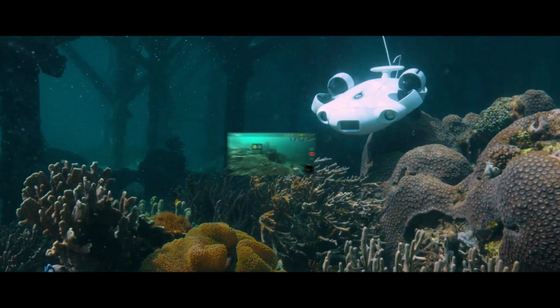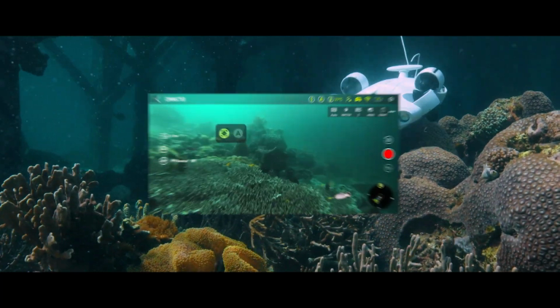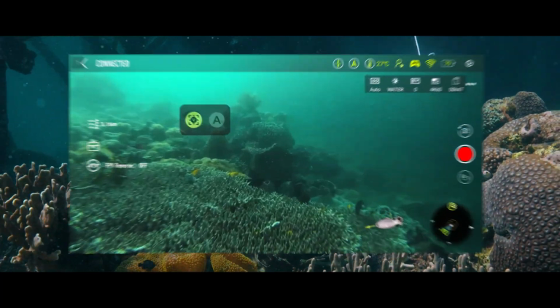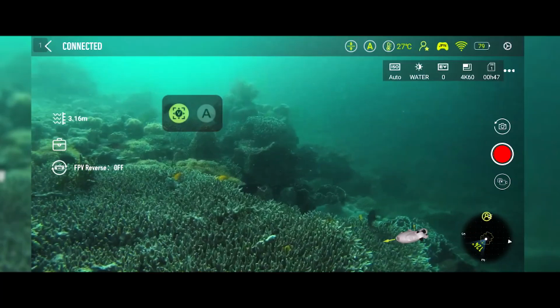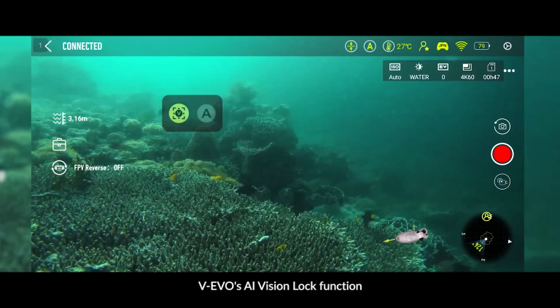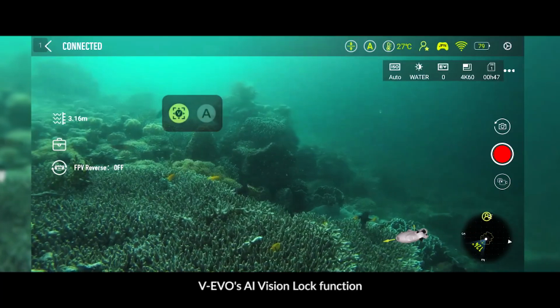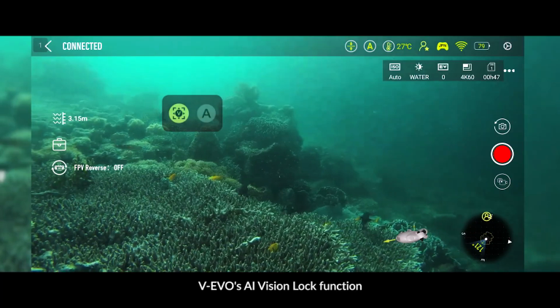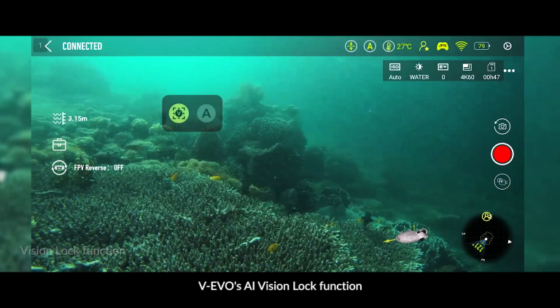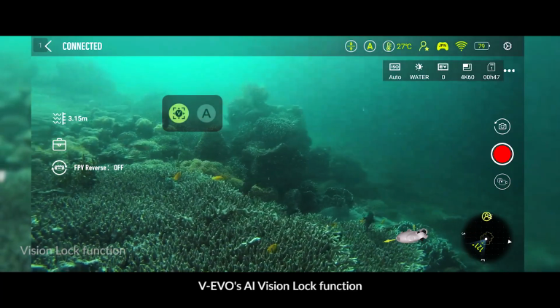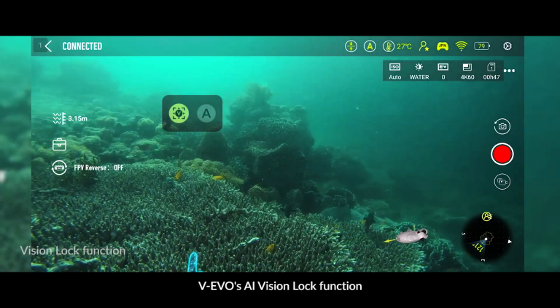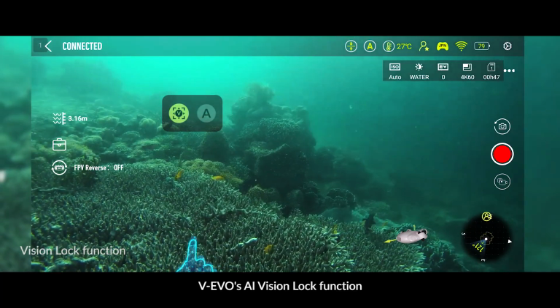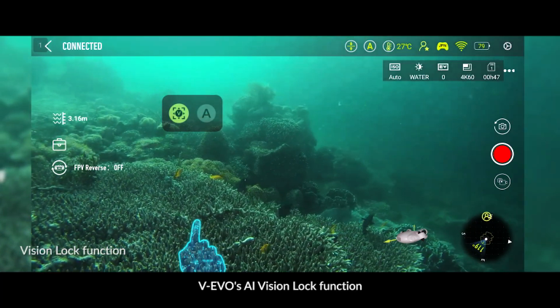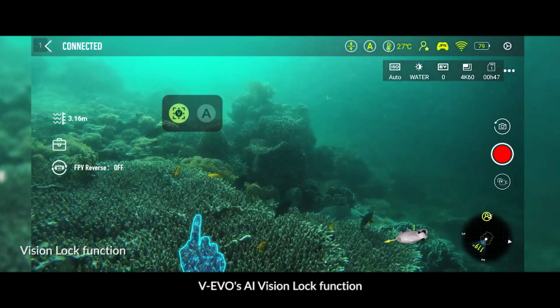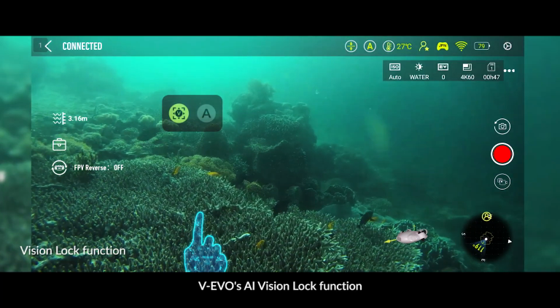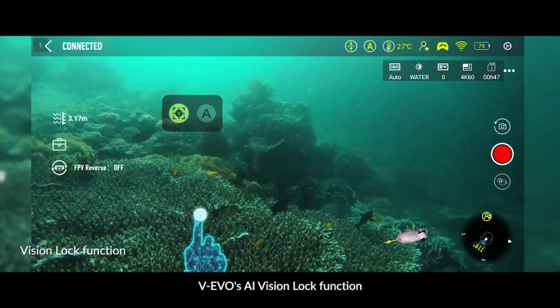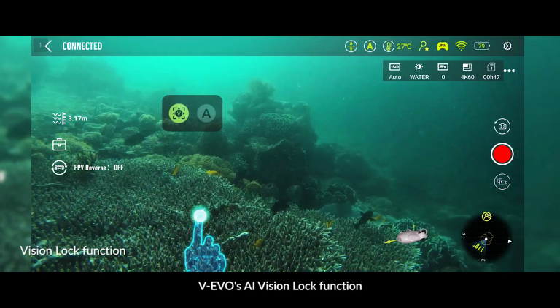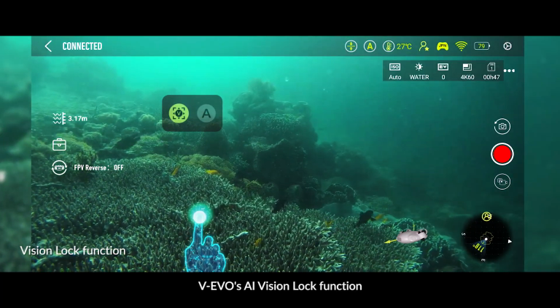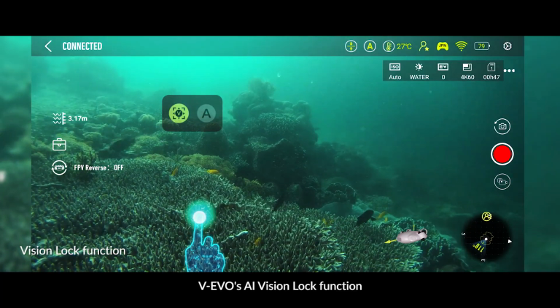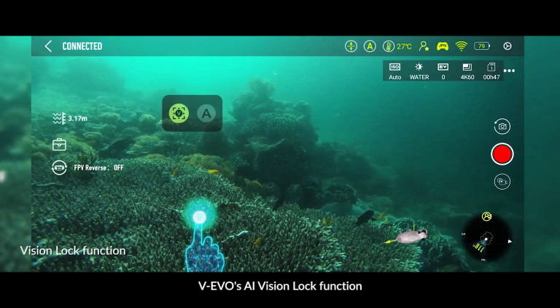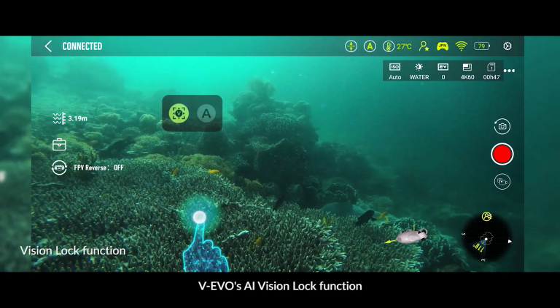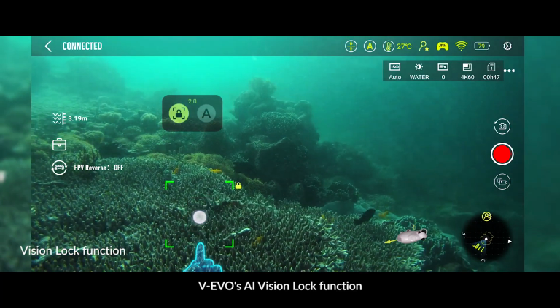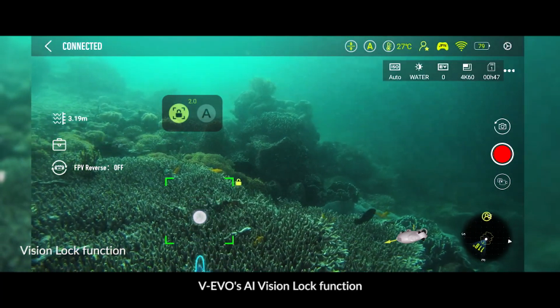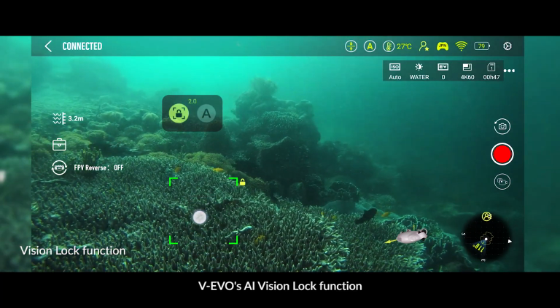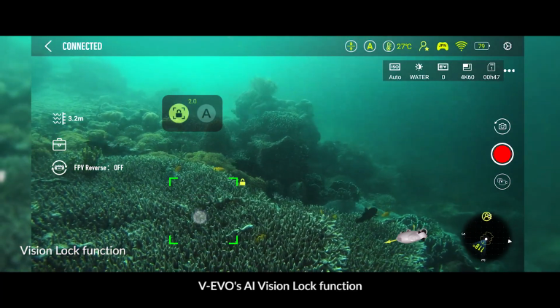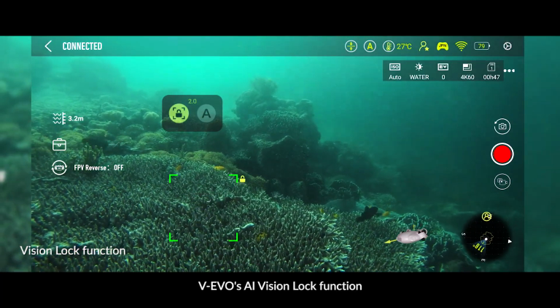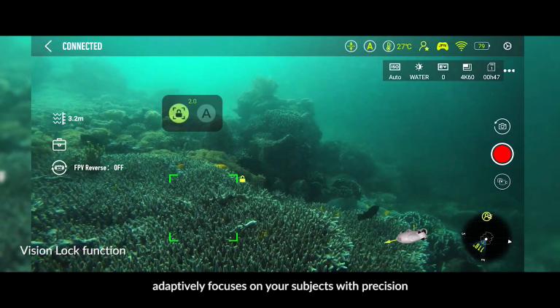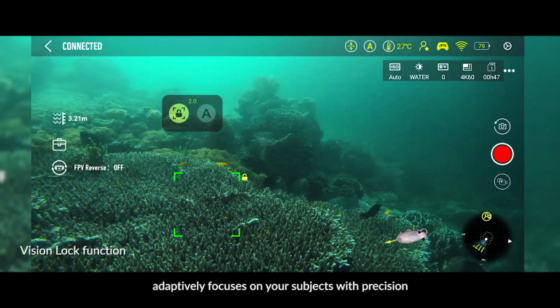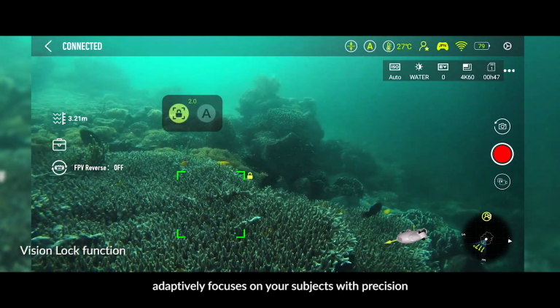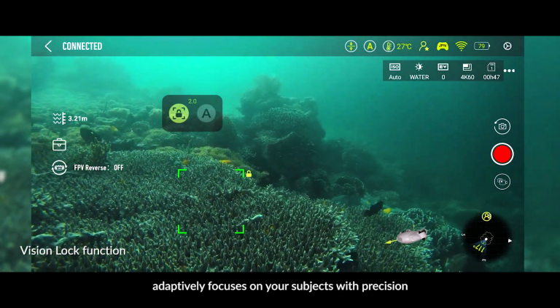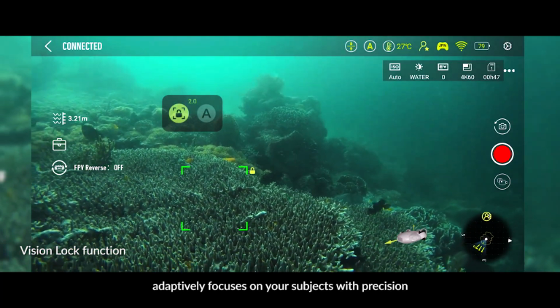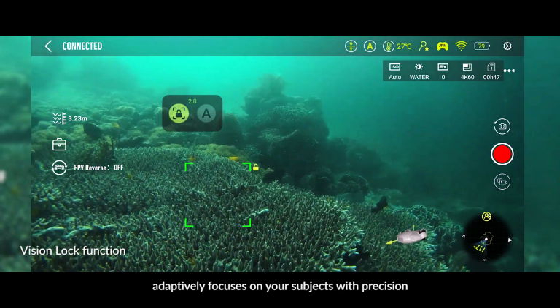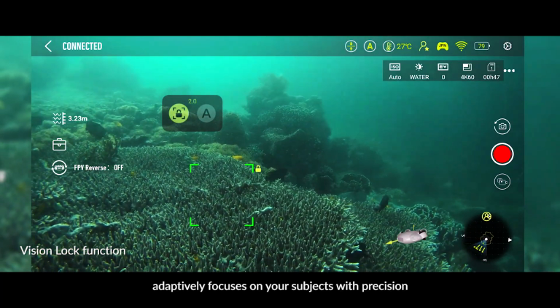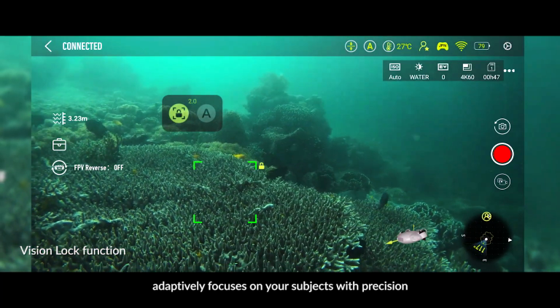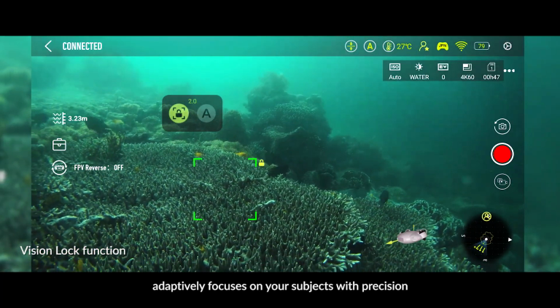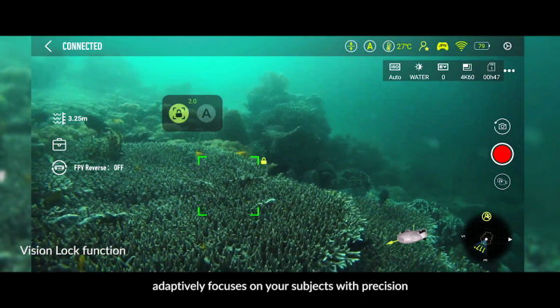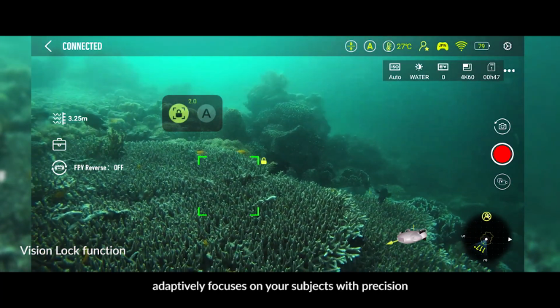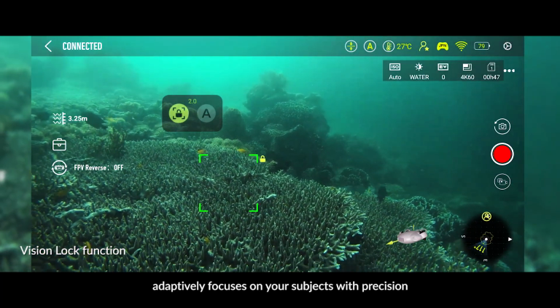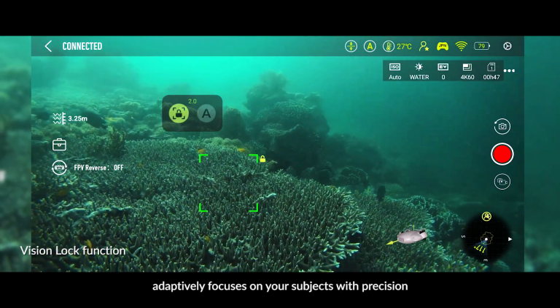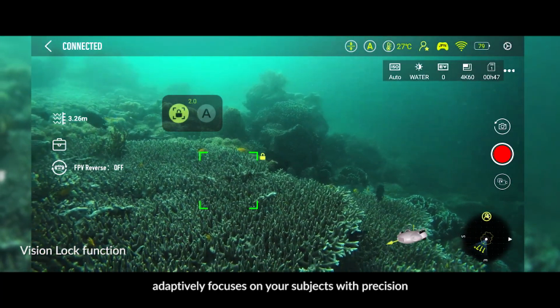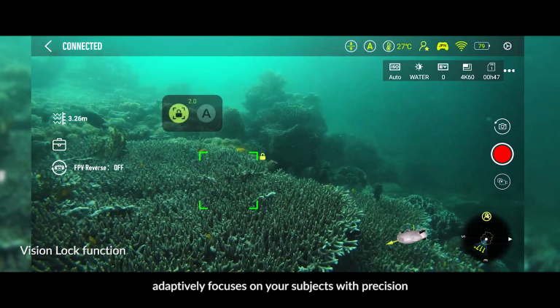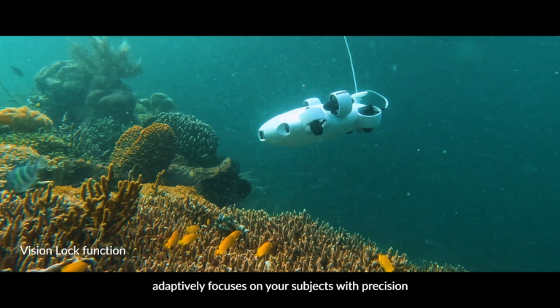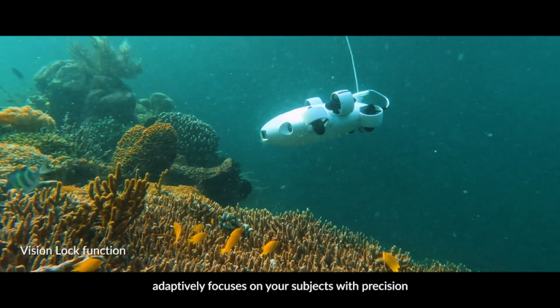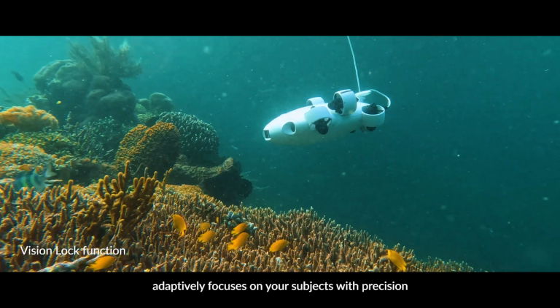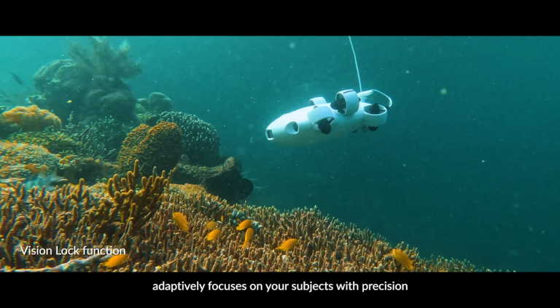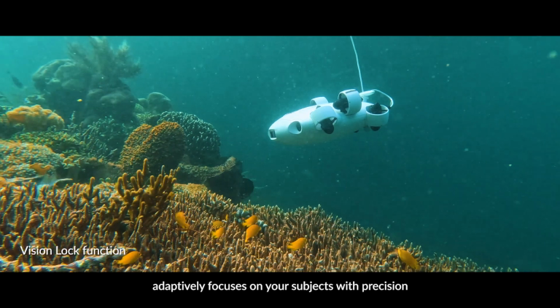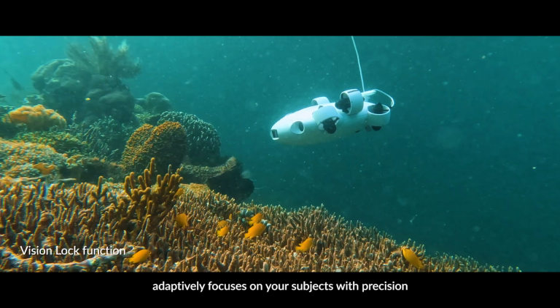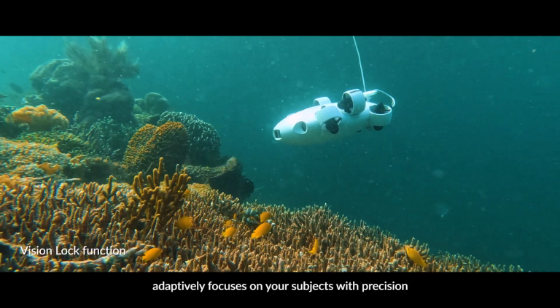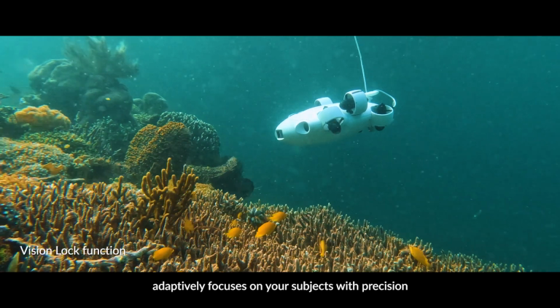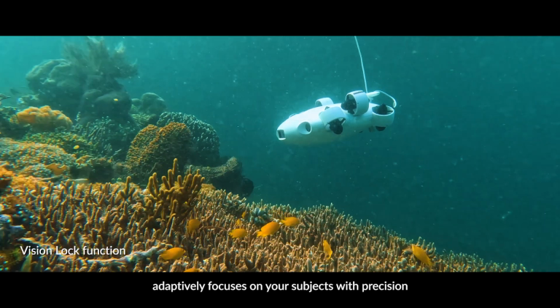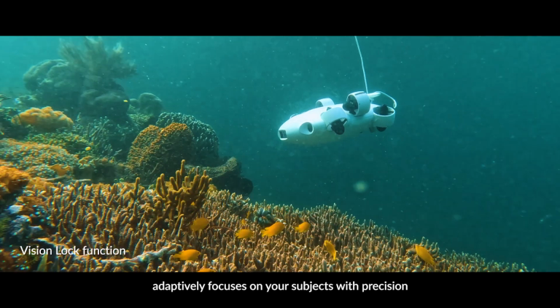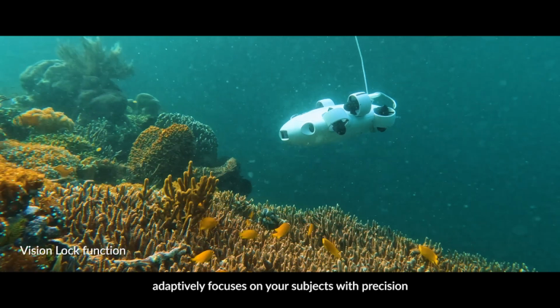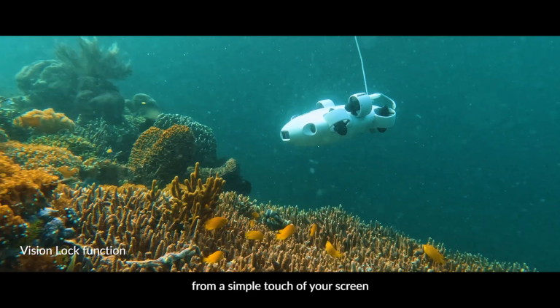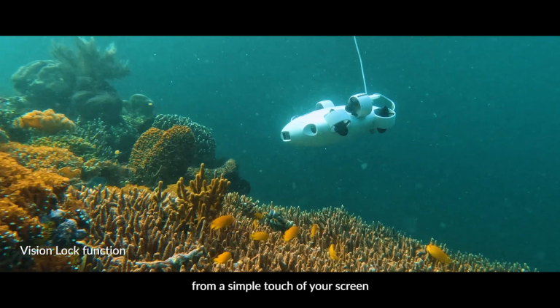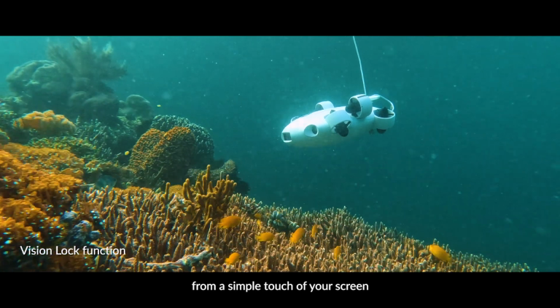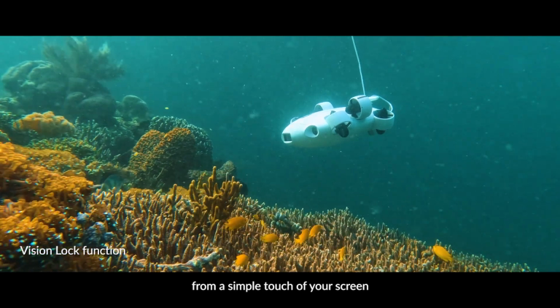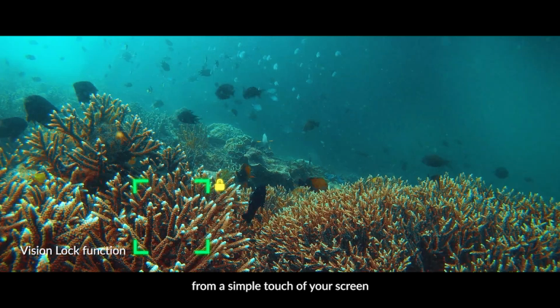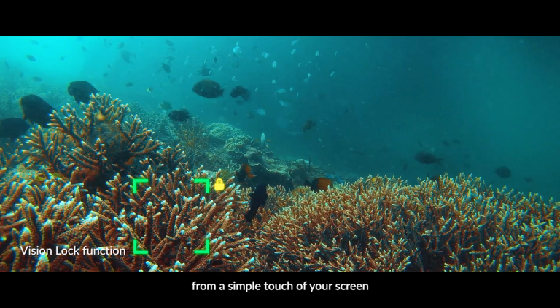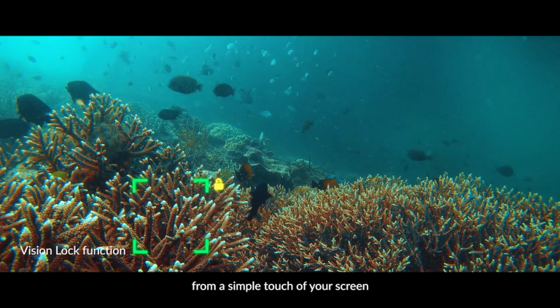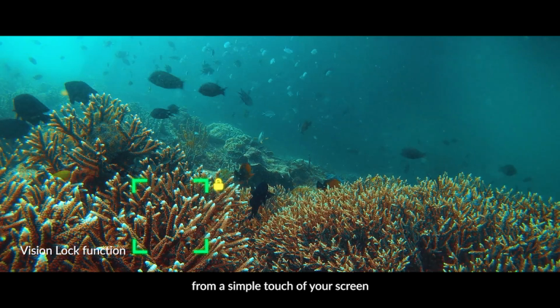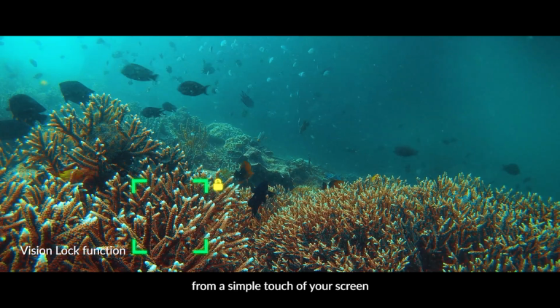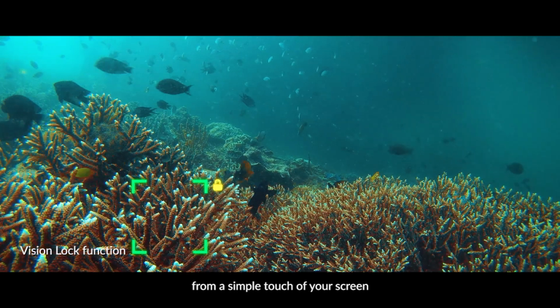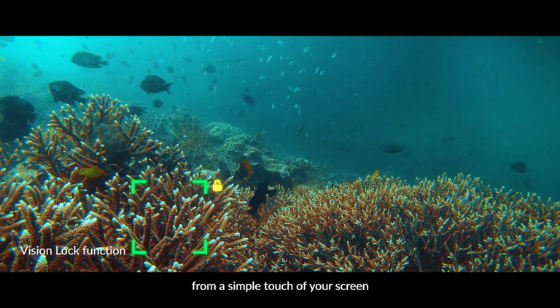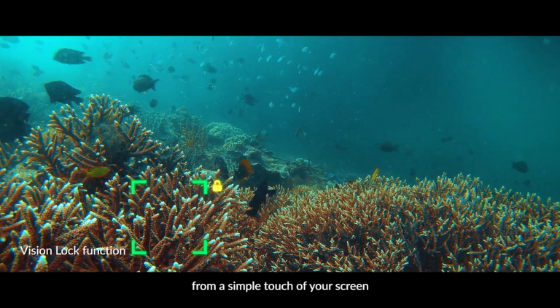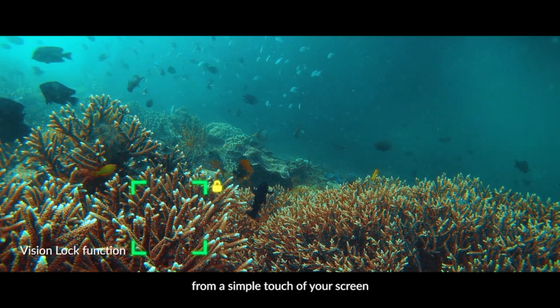5Fish WIEVO's AI Vision Lock function adaptively focuses on your subjects with precision from a simple touch of your screen.